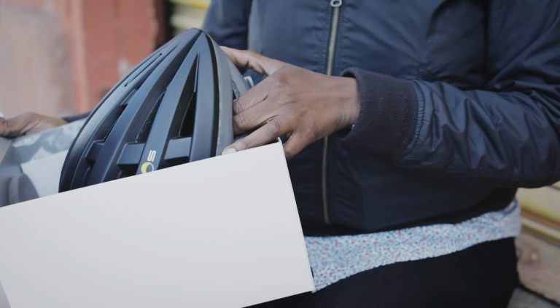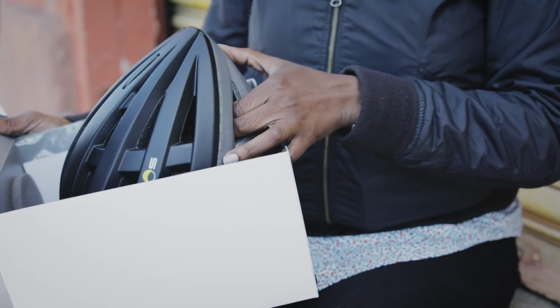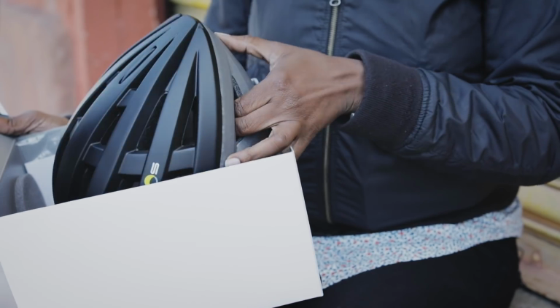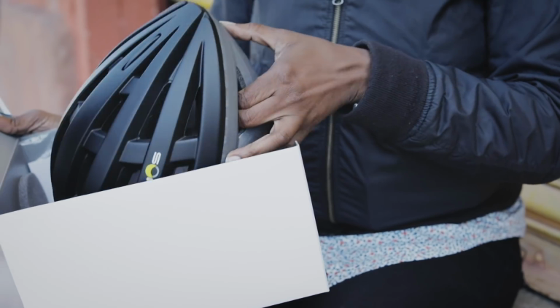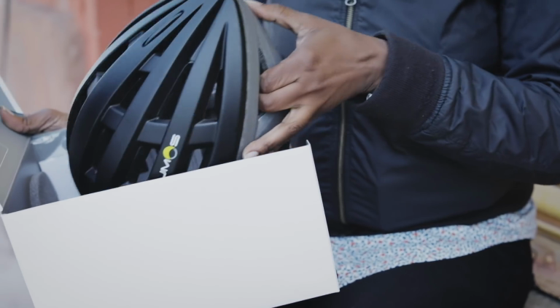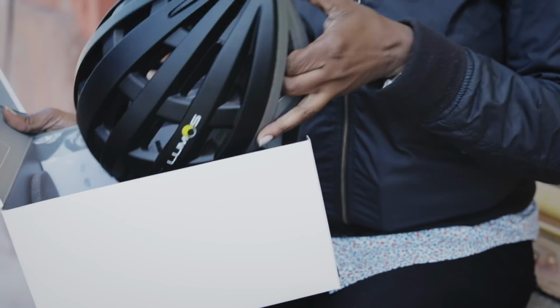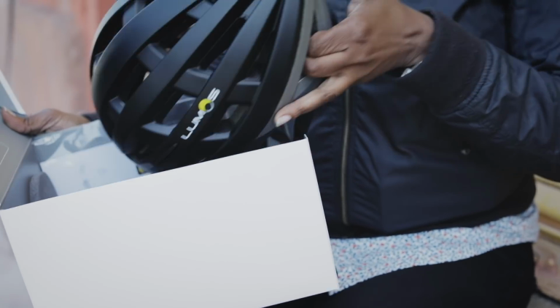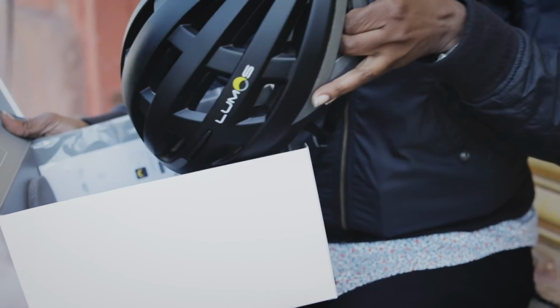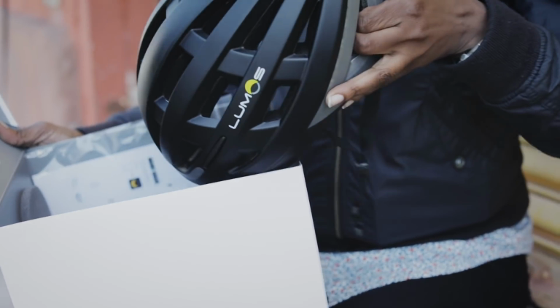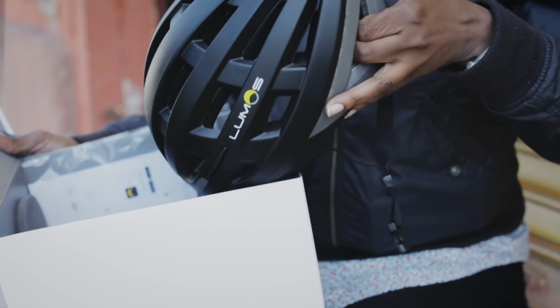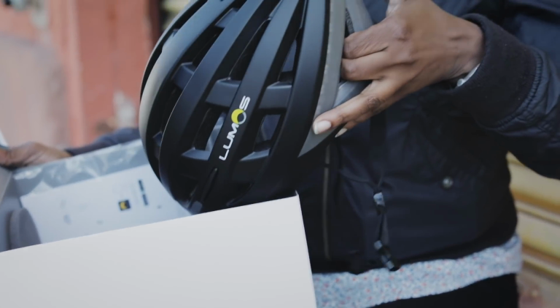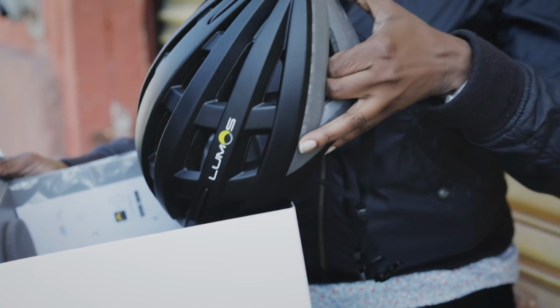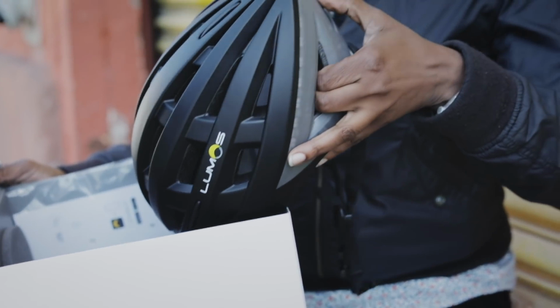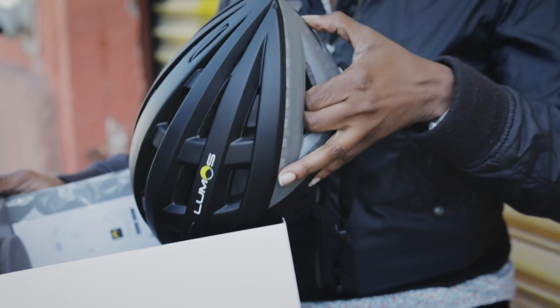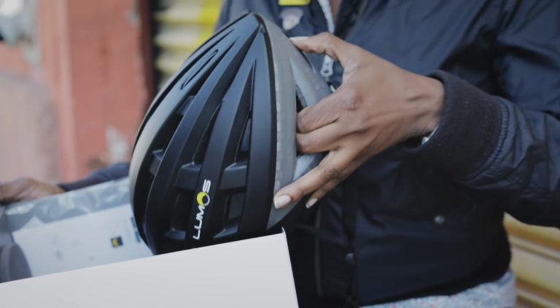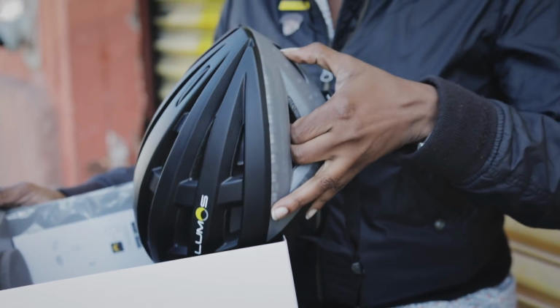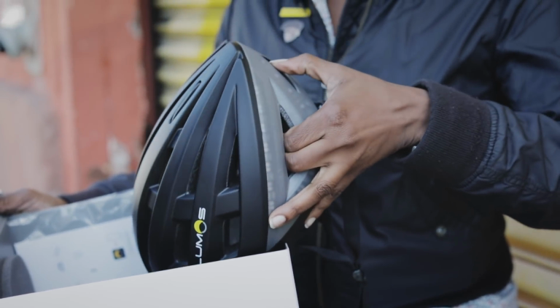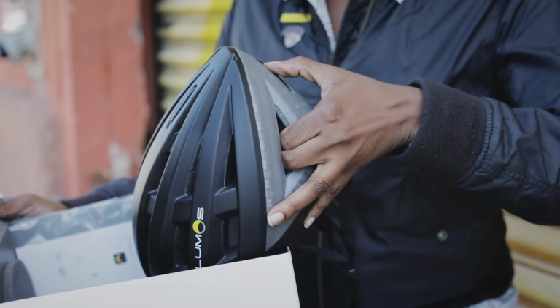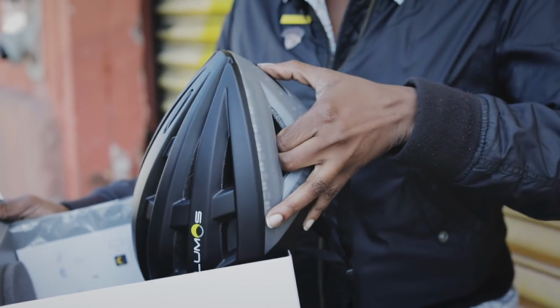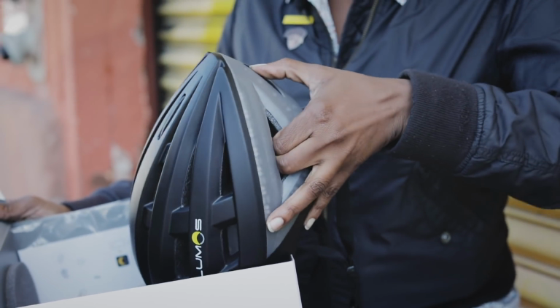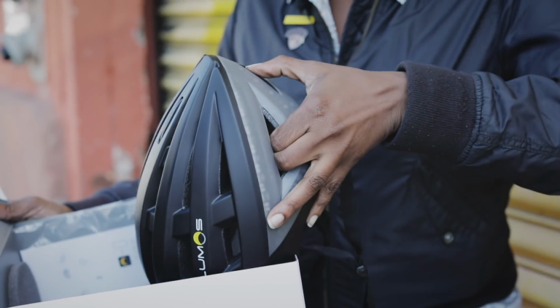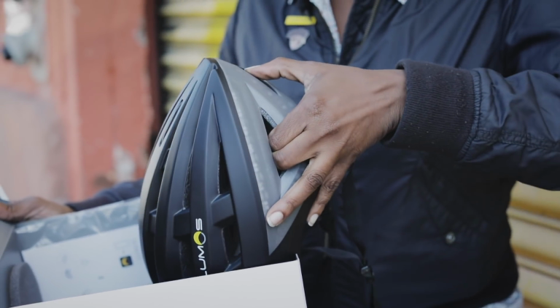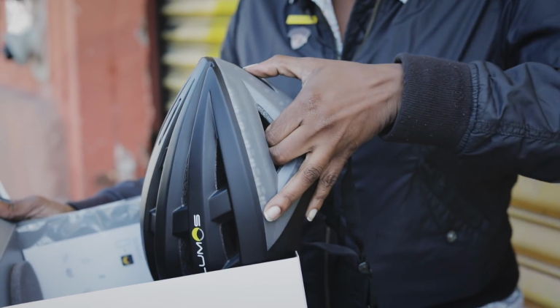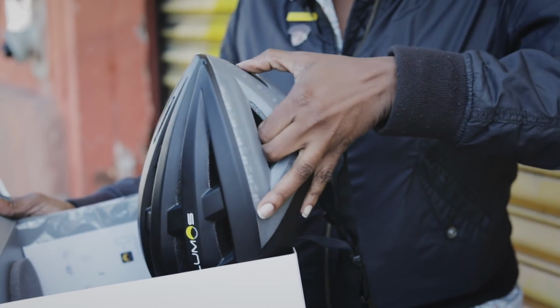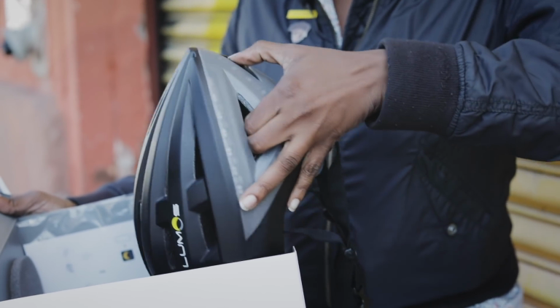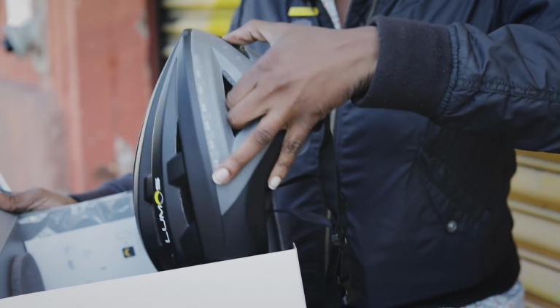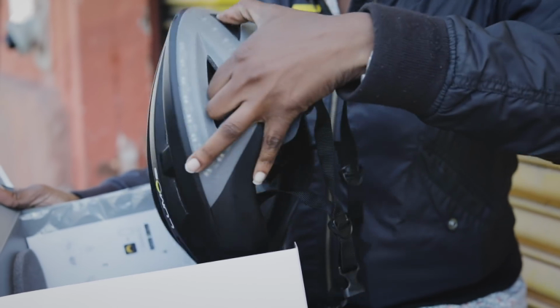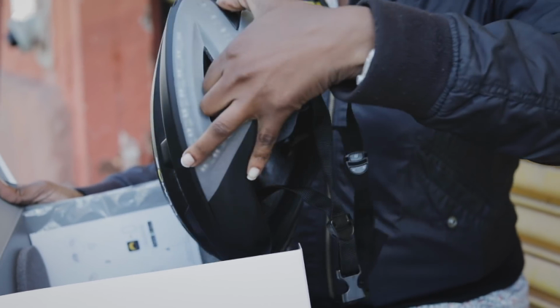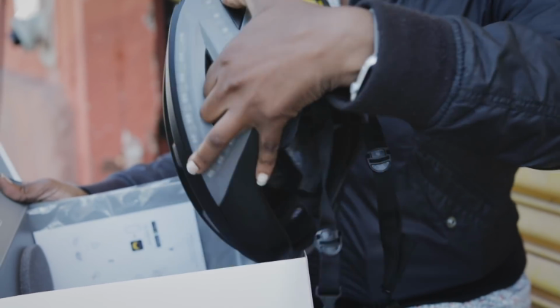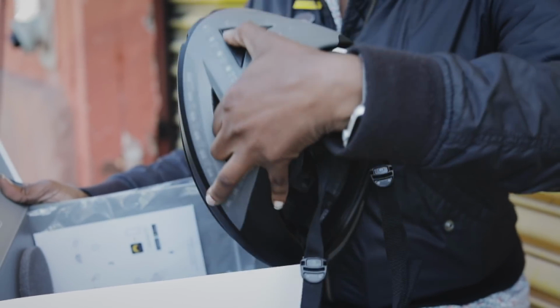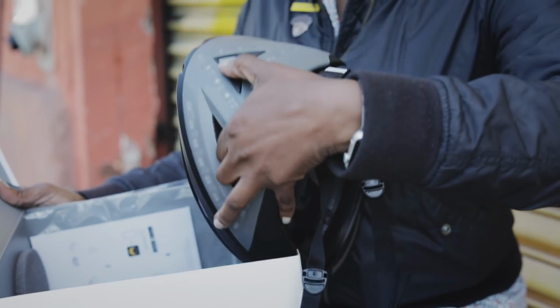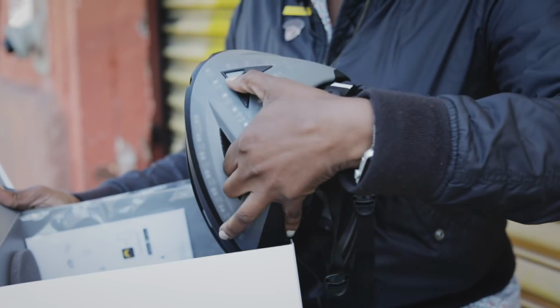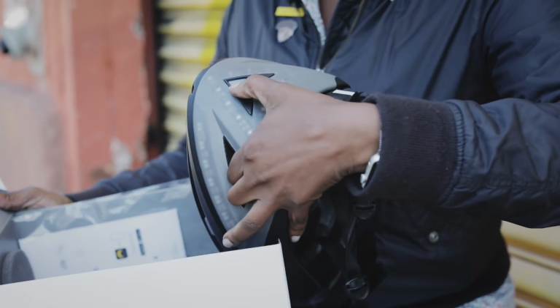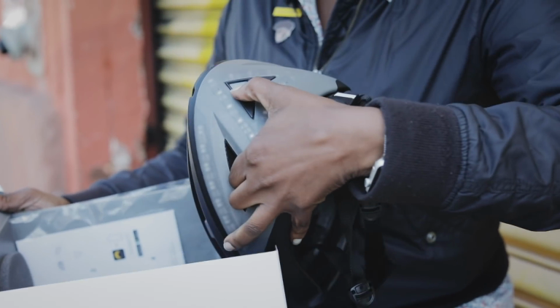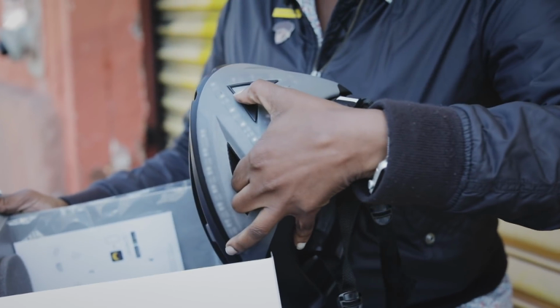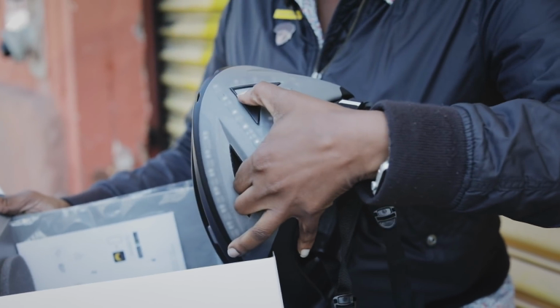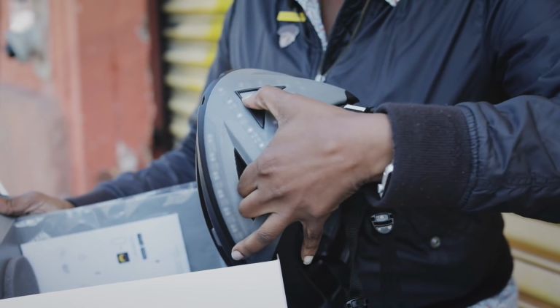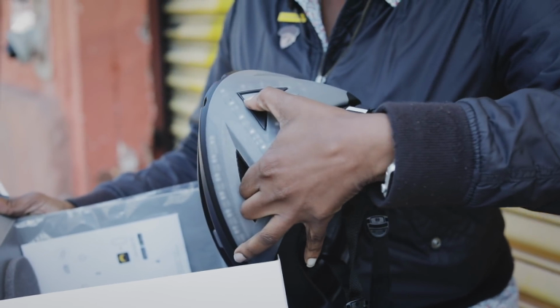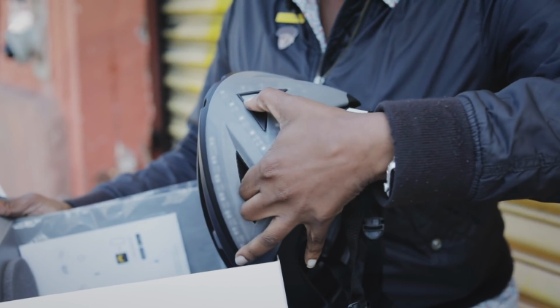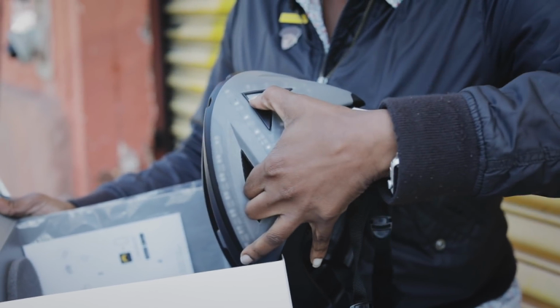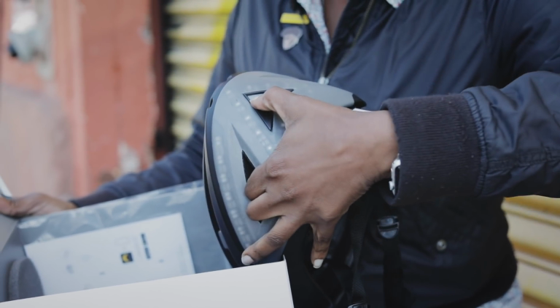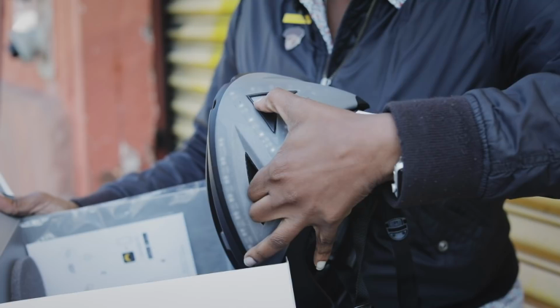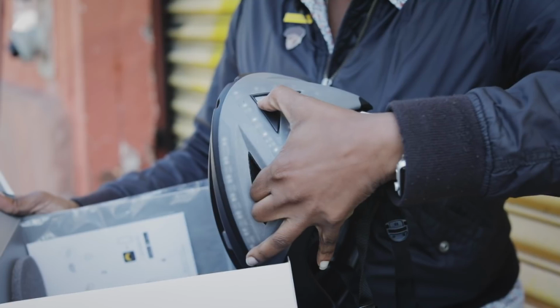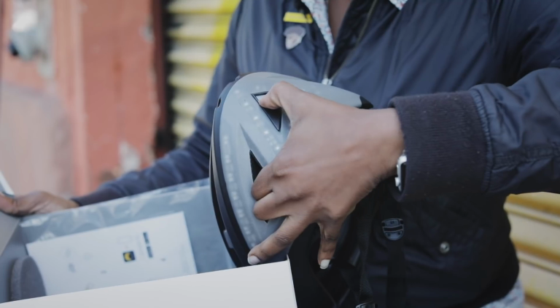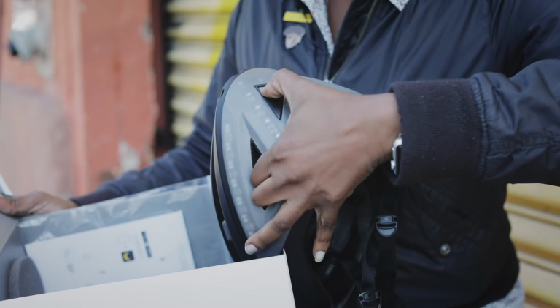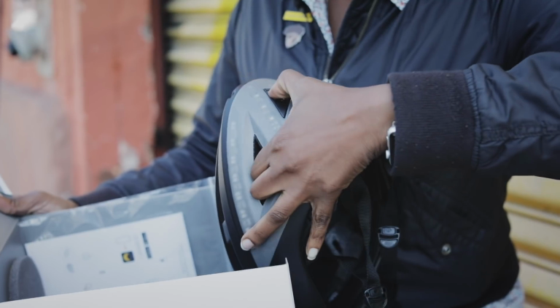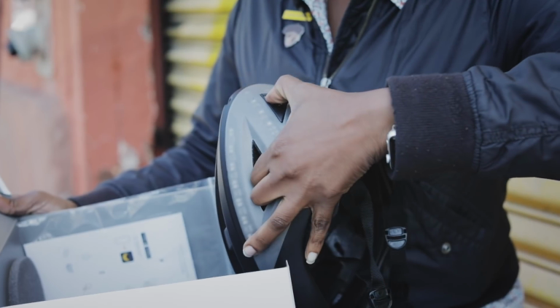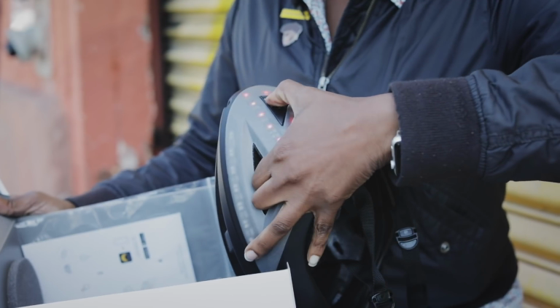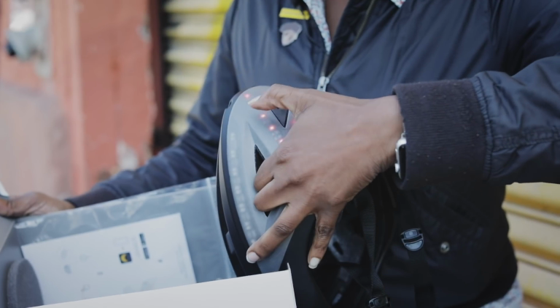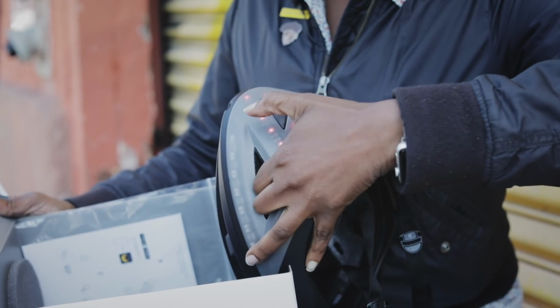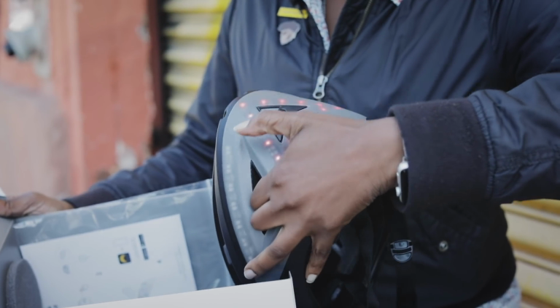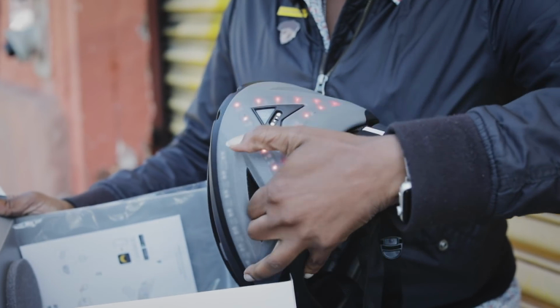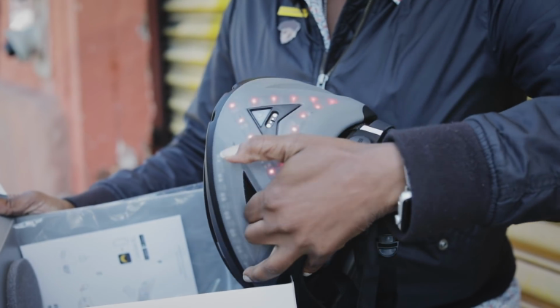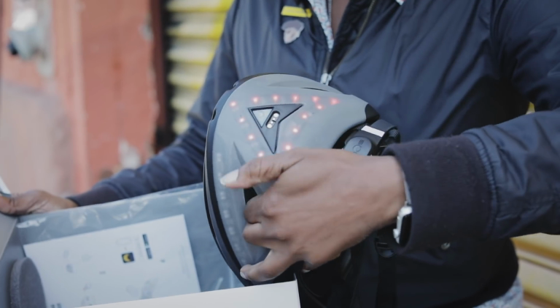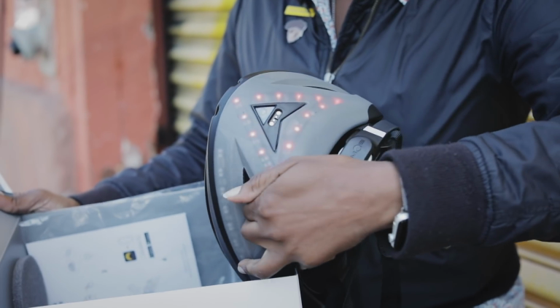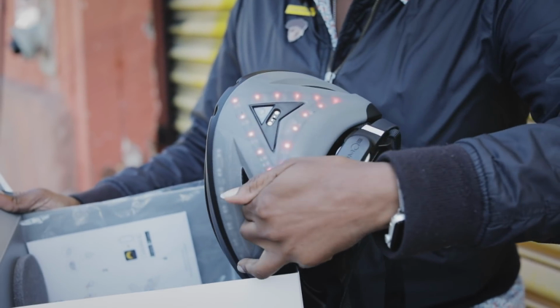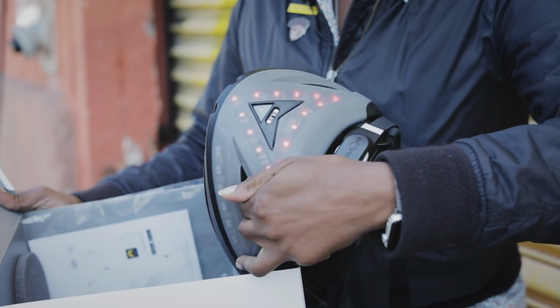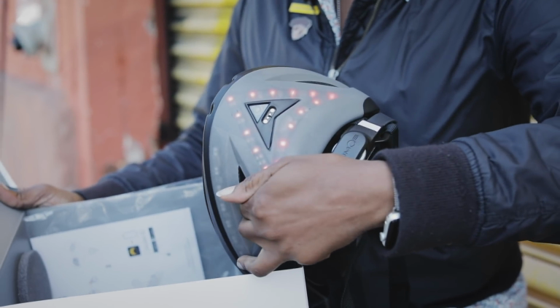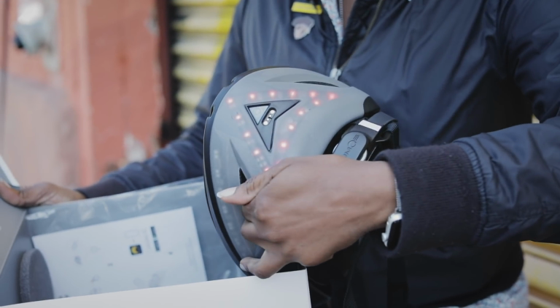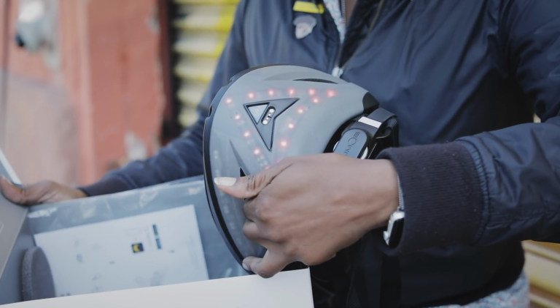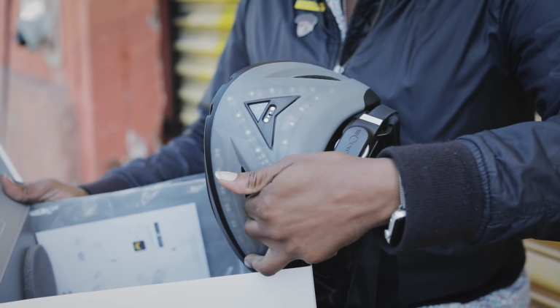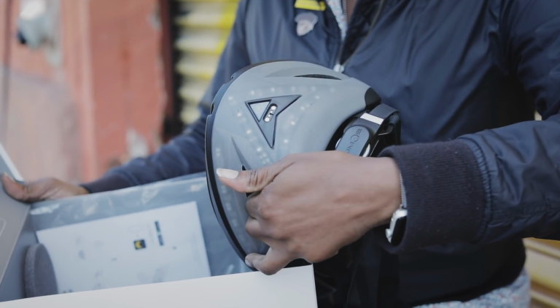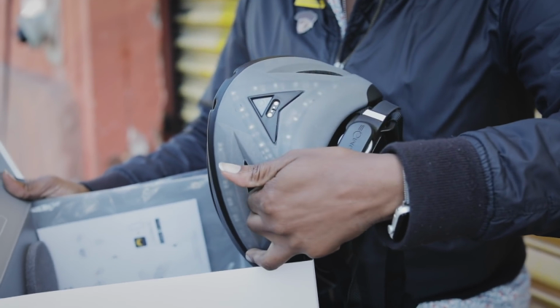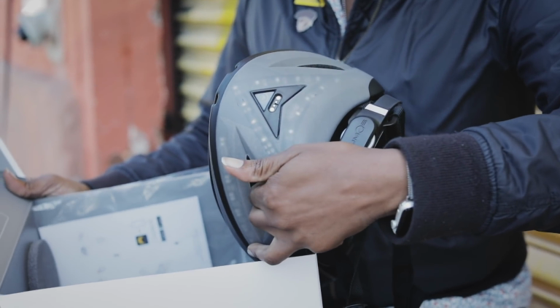According to the quick start guide, I'm supposed to give the helmet a quick press to turn it on. Boom, it's on.